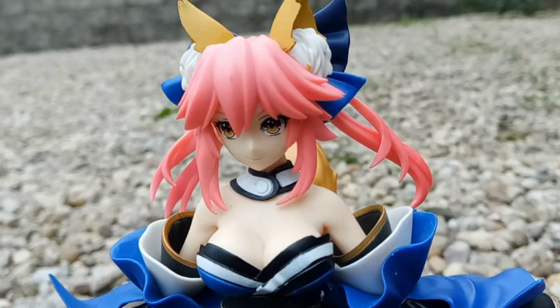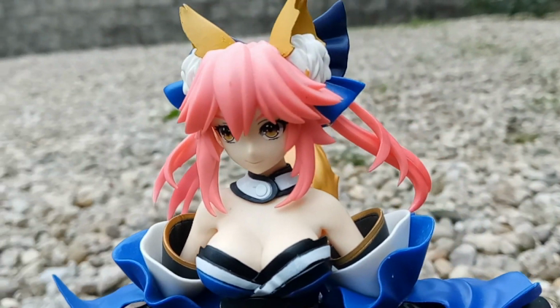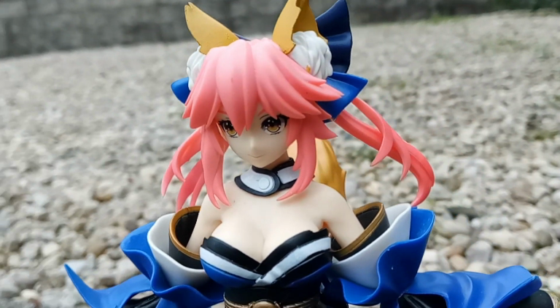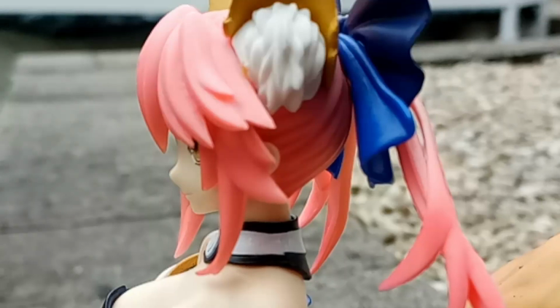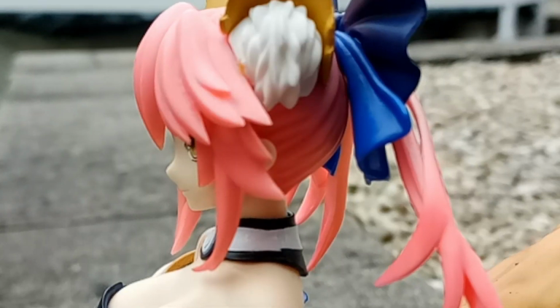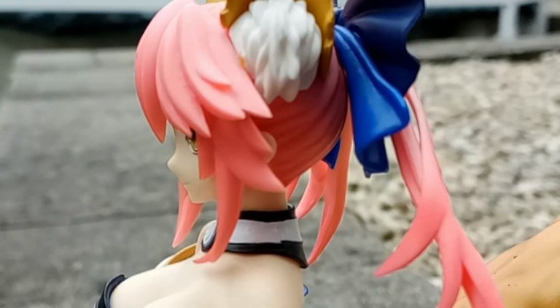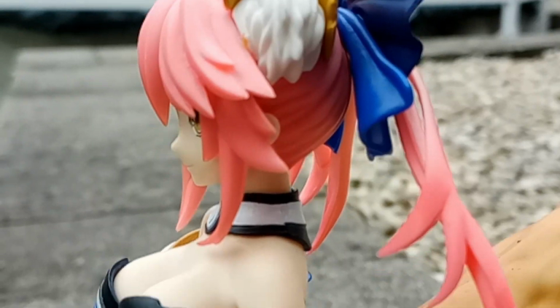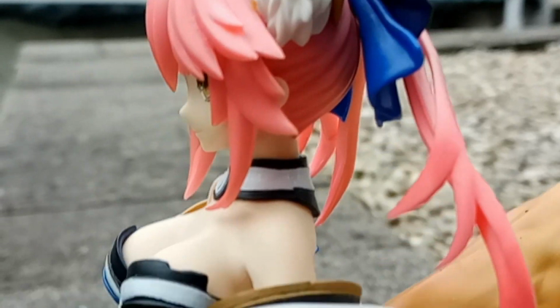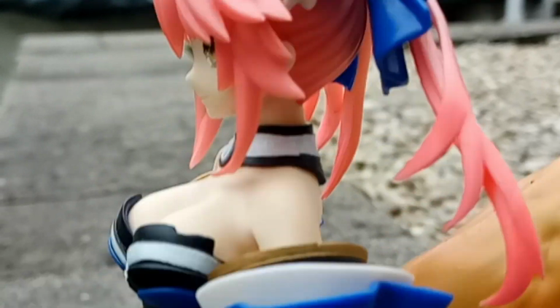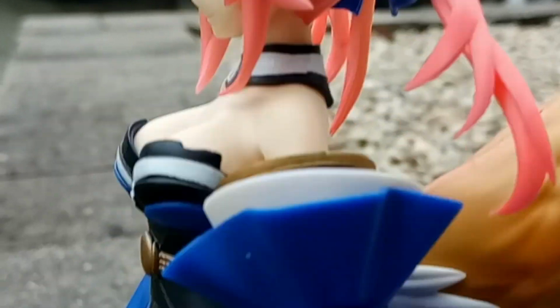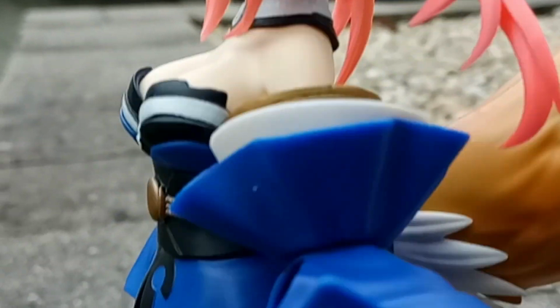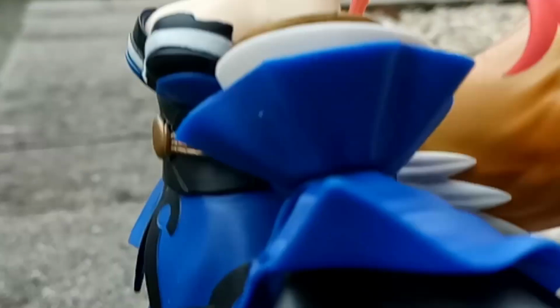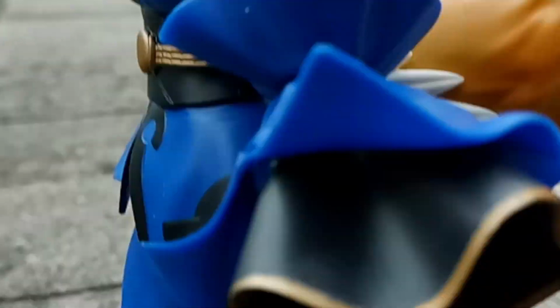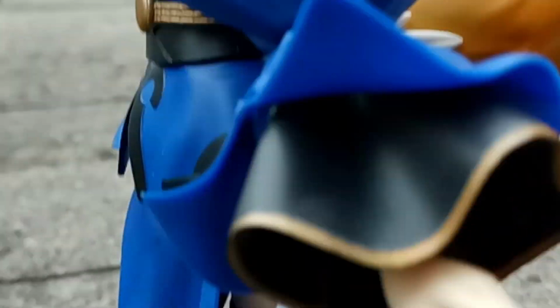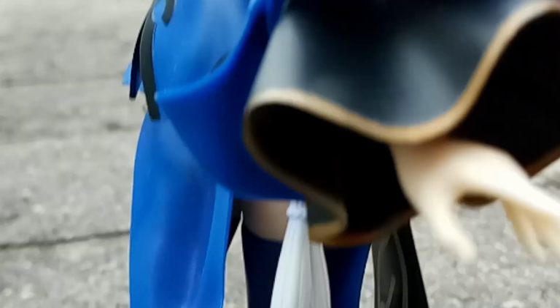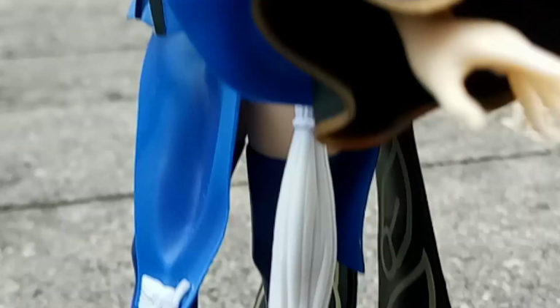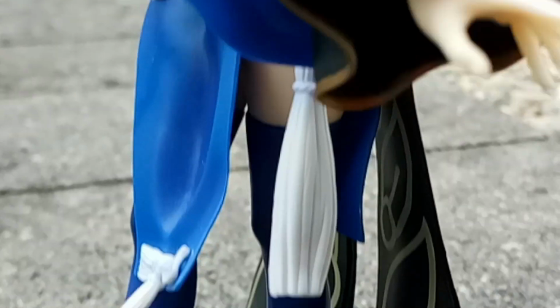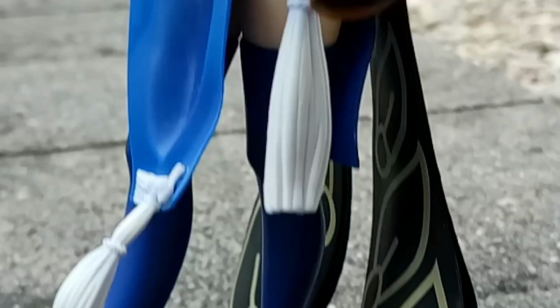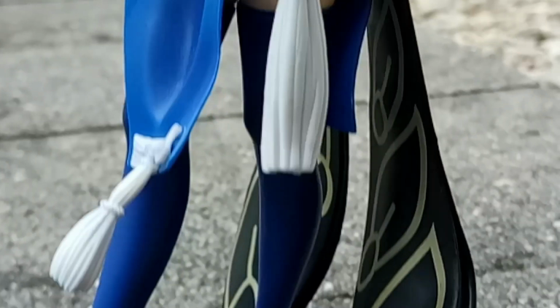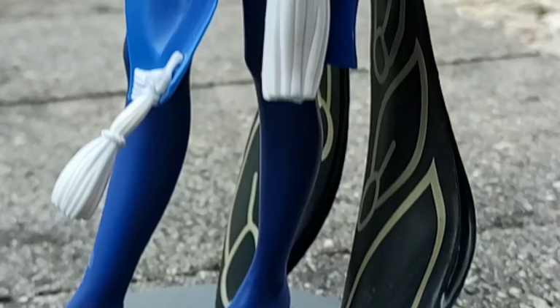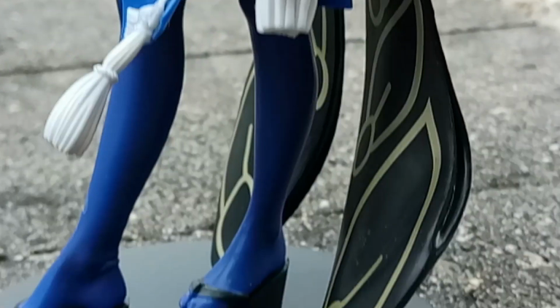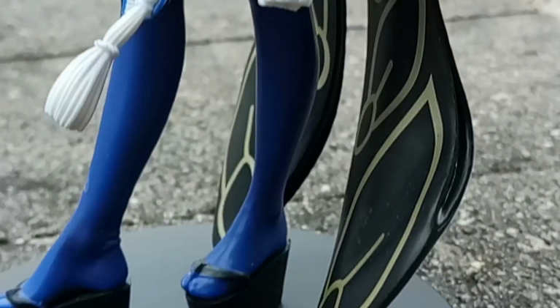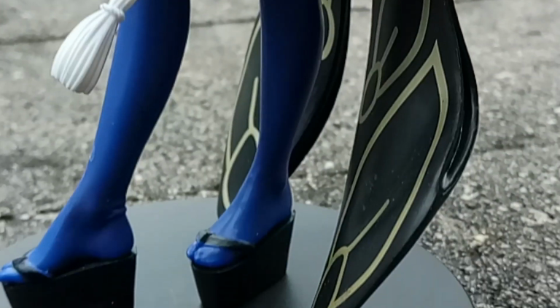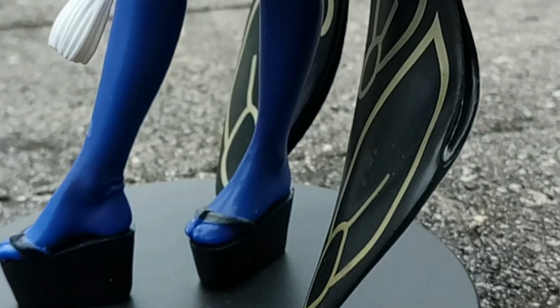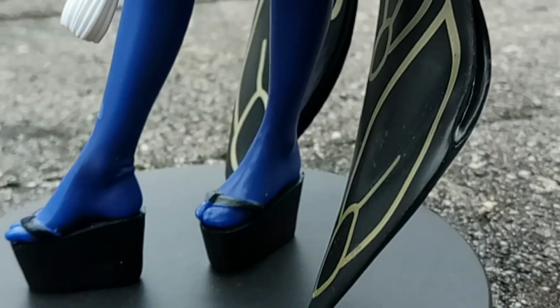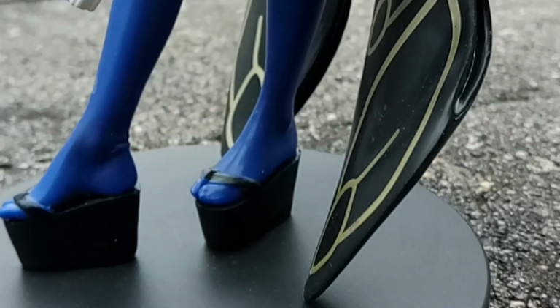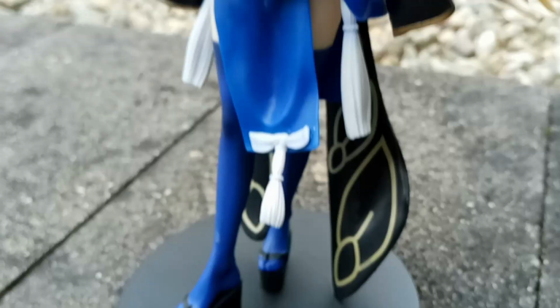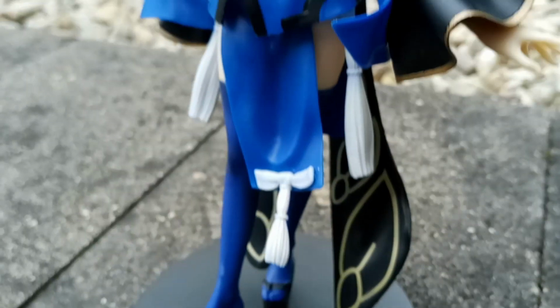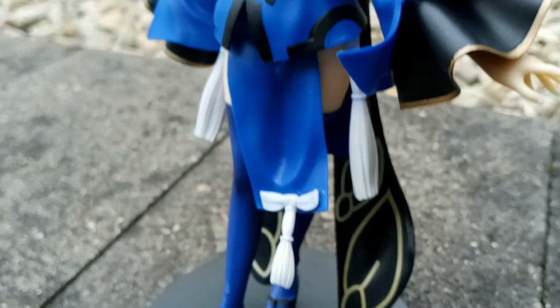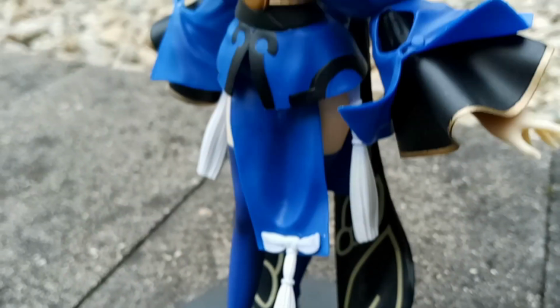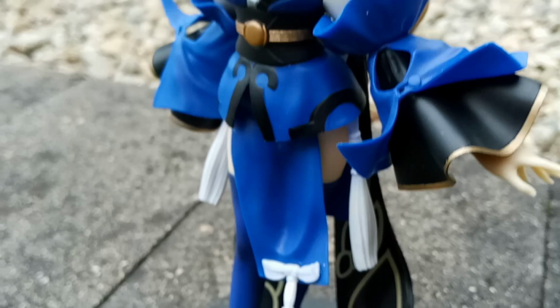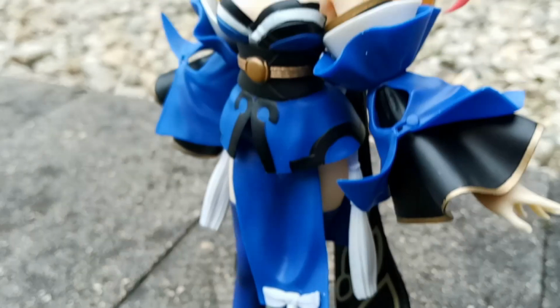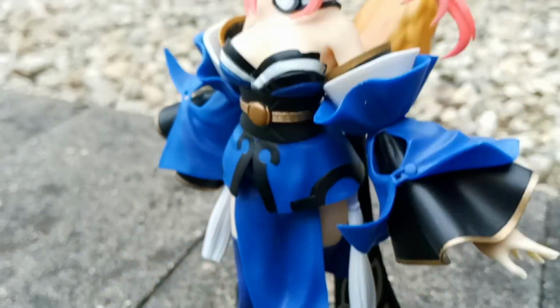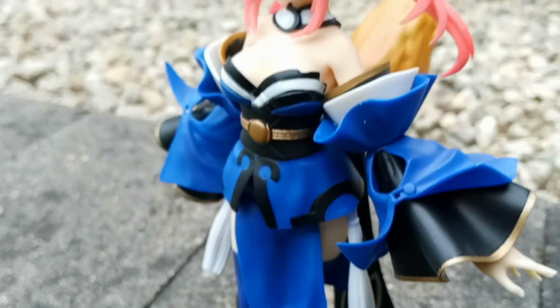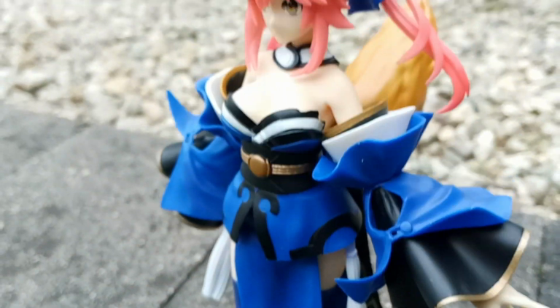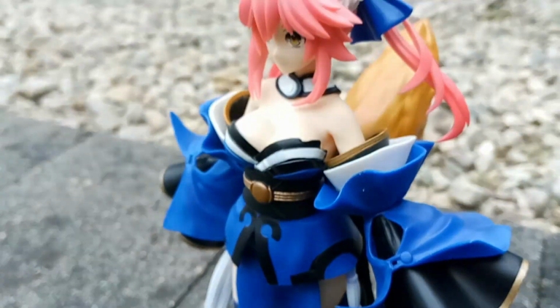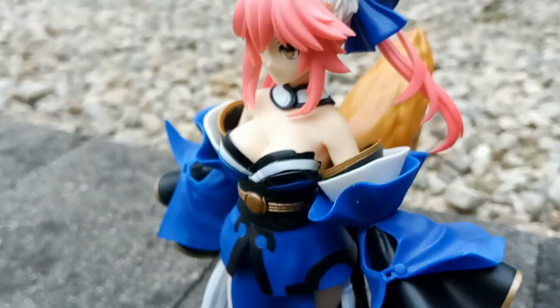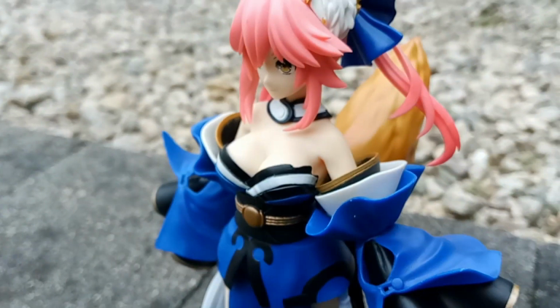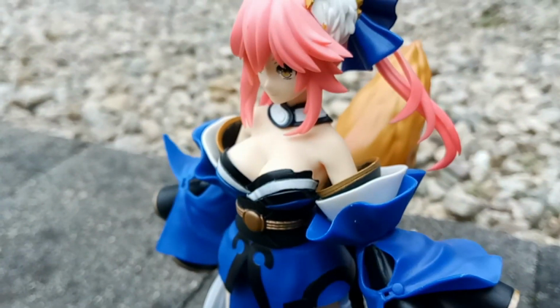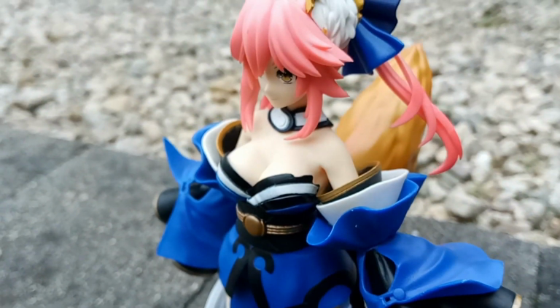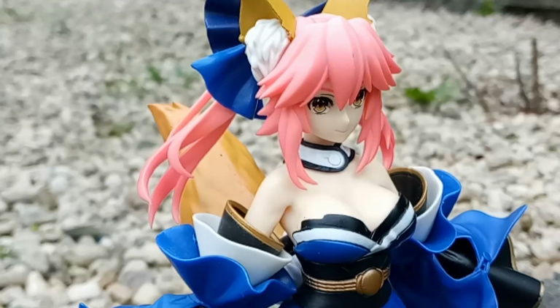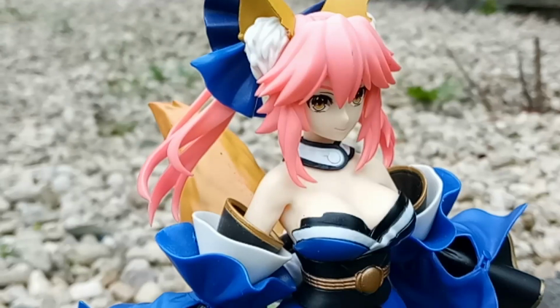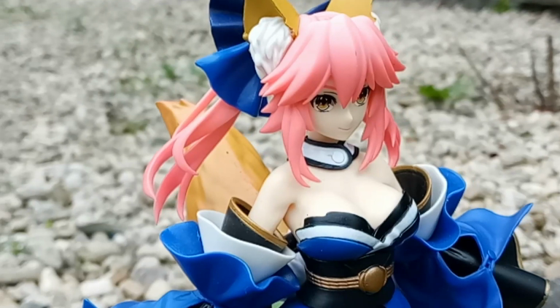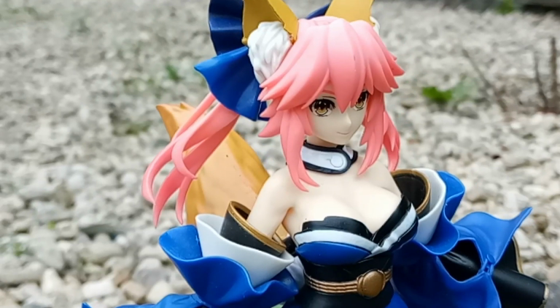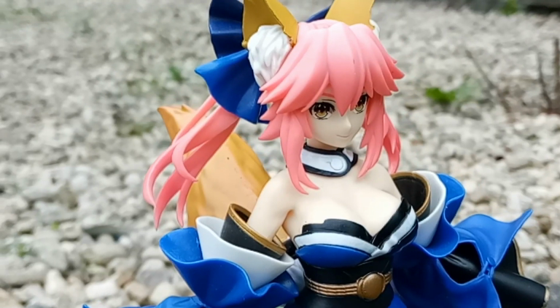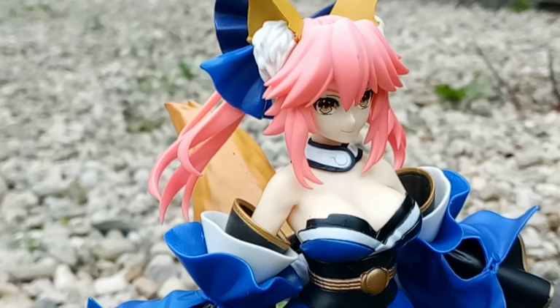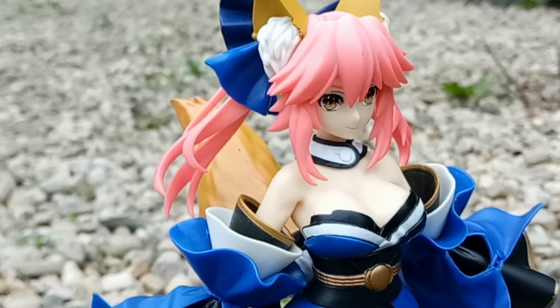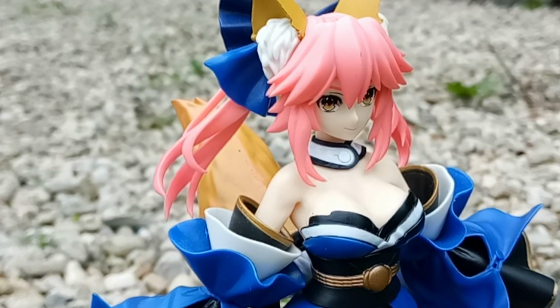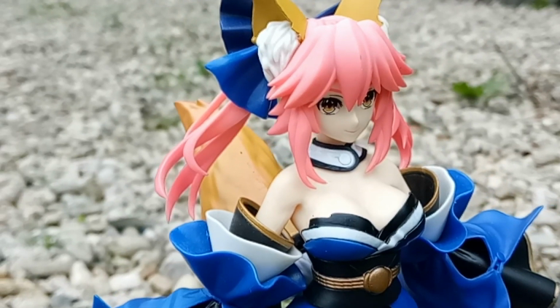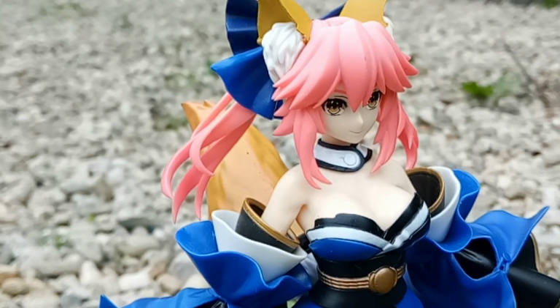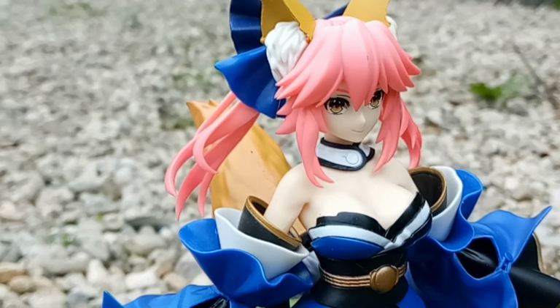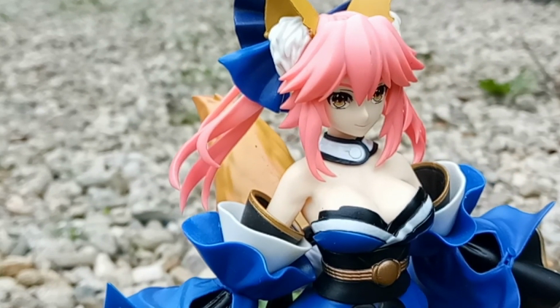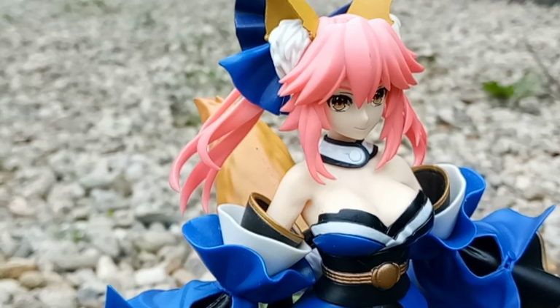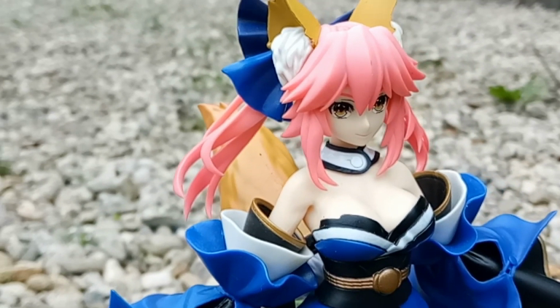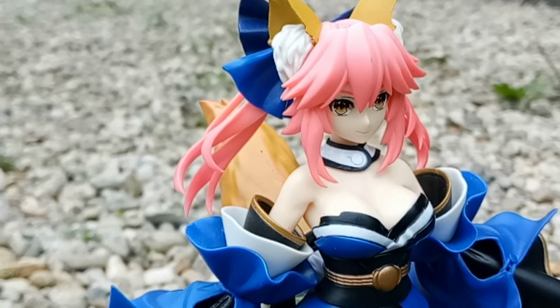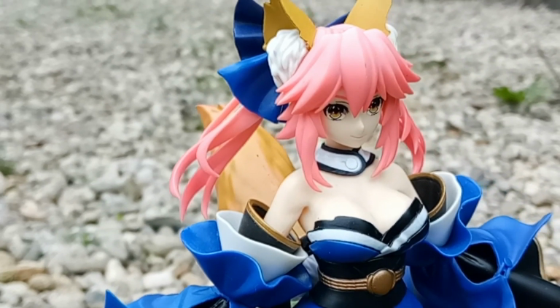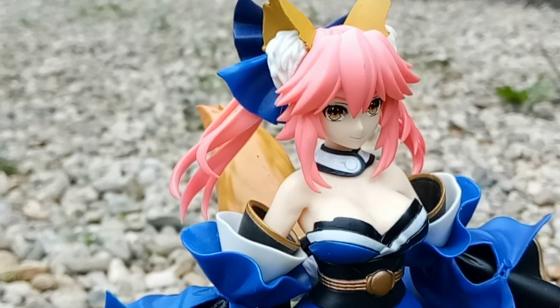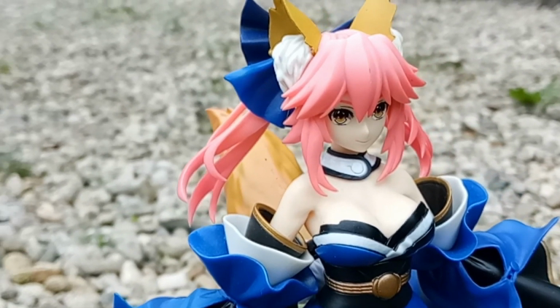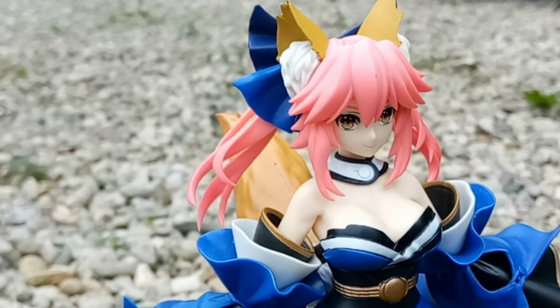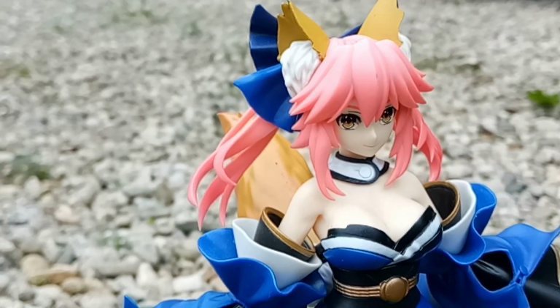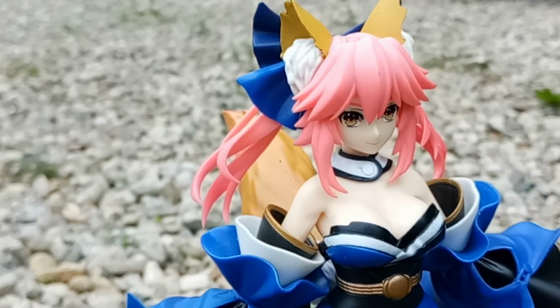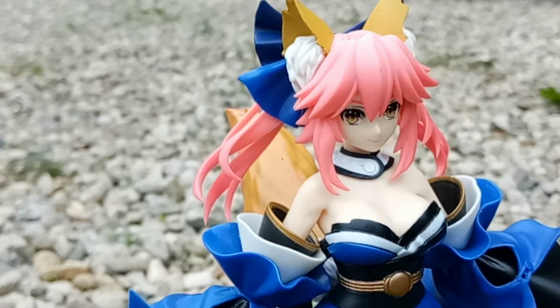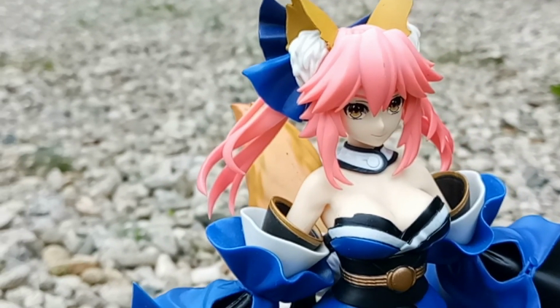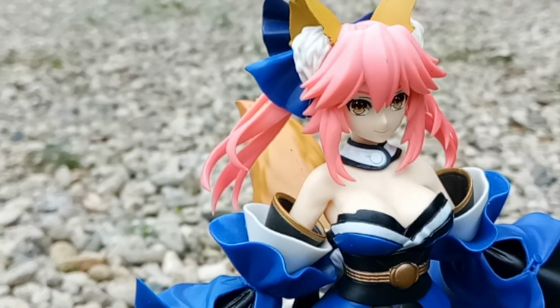The attention to detail is superb, the color and paint application is amazing. You can tell that capturing Tamamo's look was top priority when designing this.